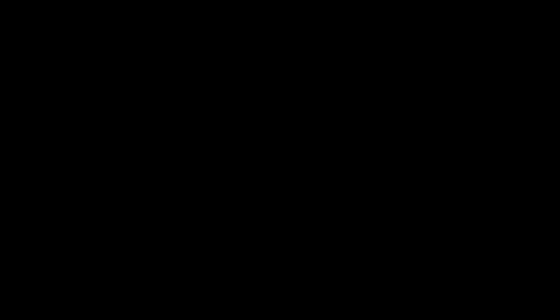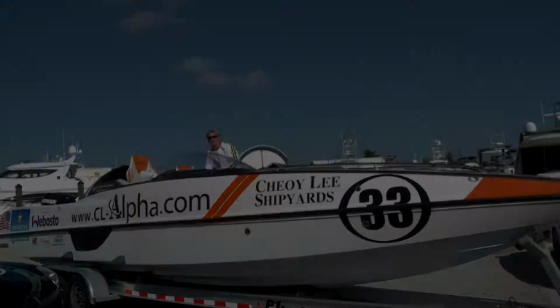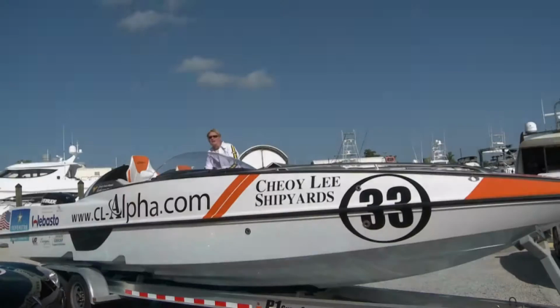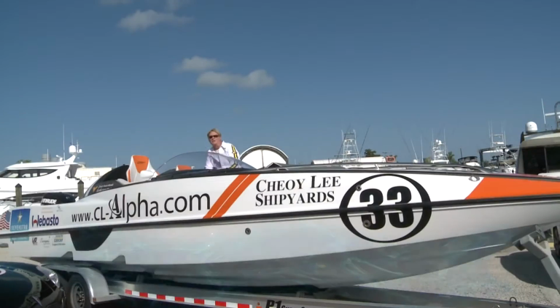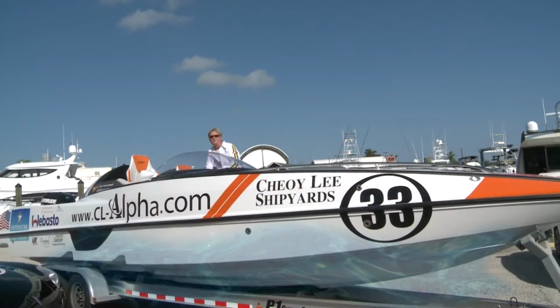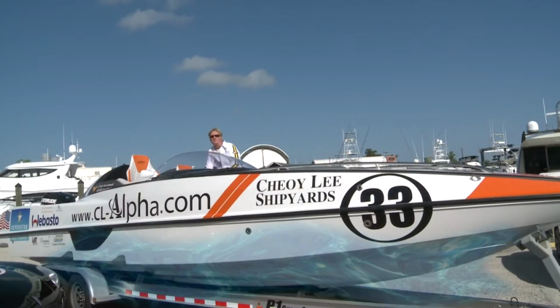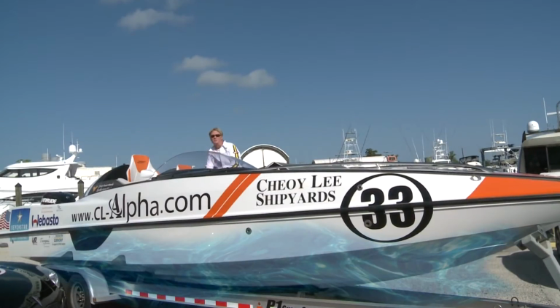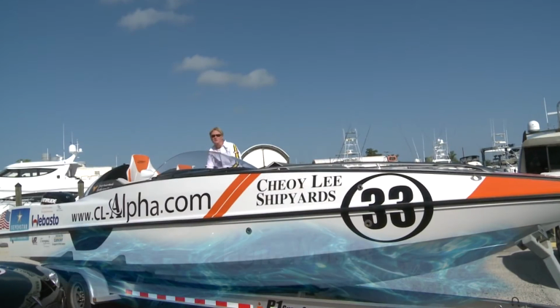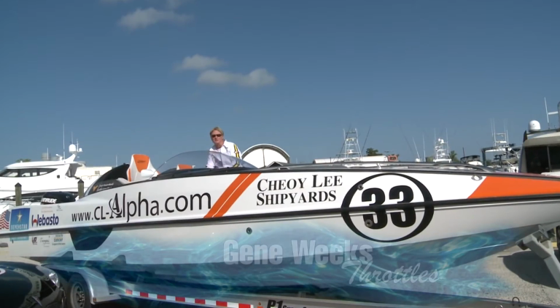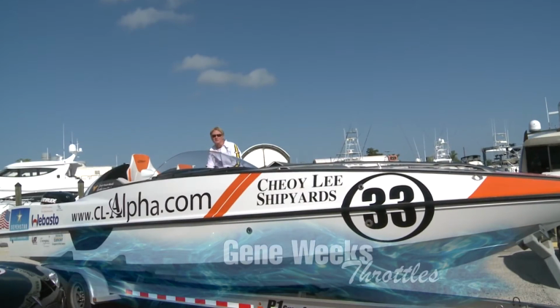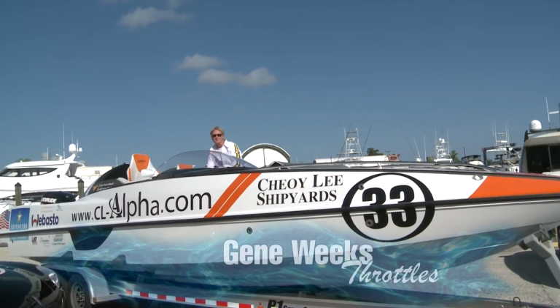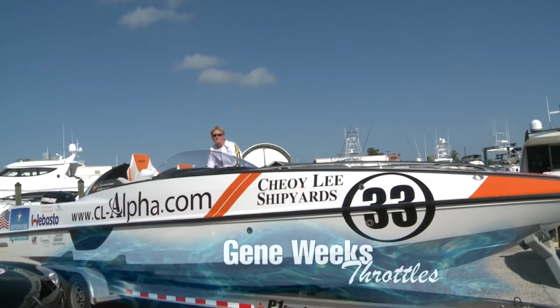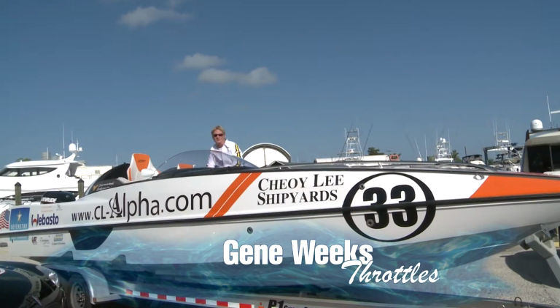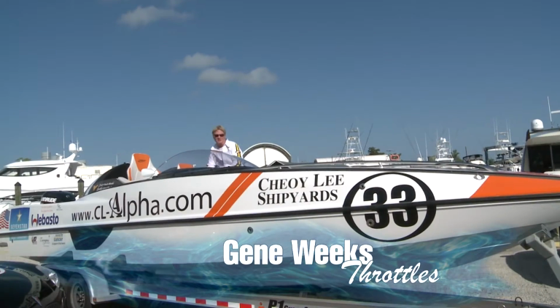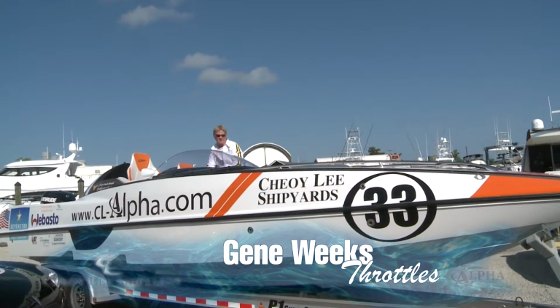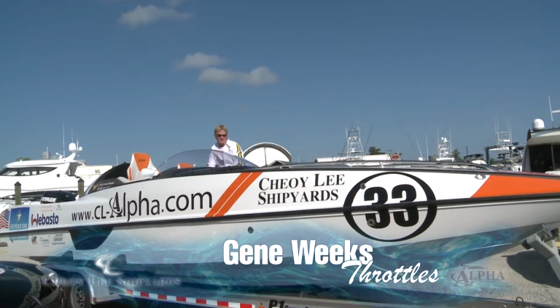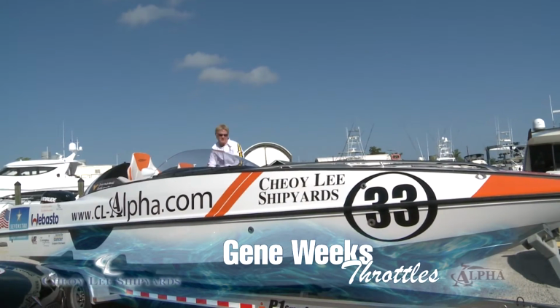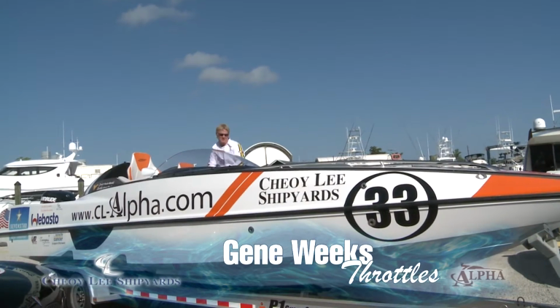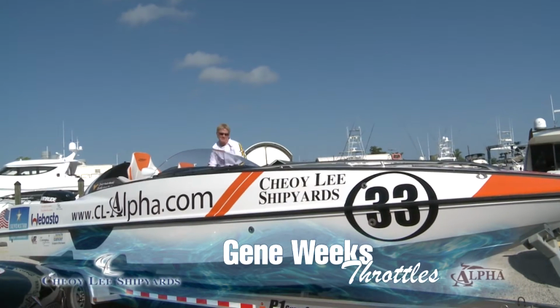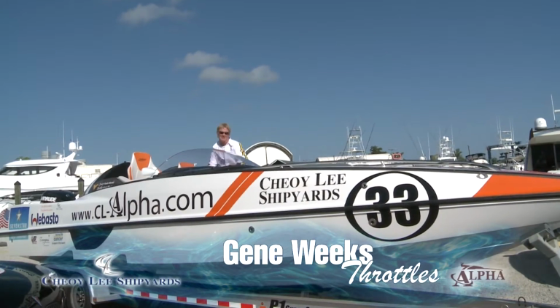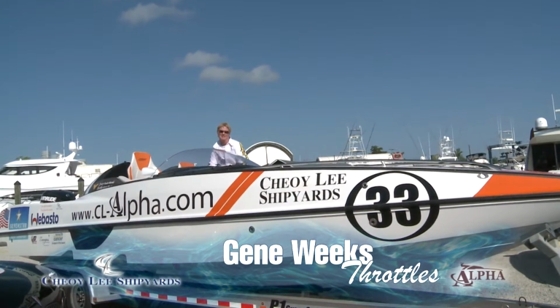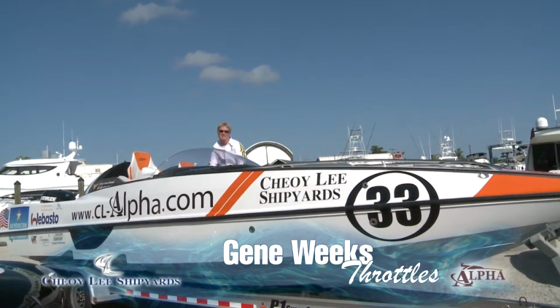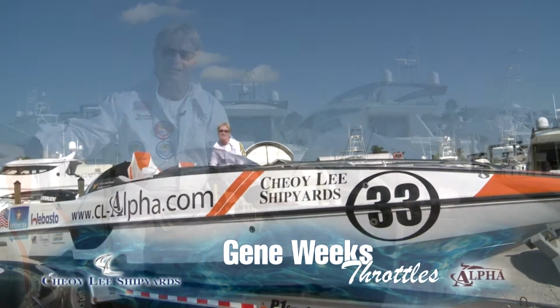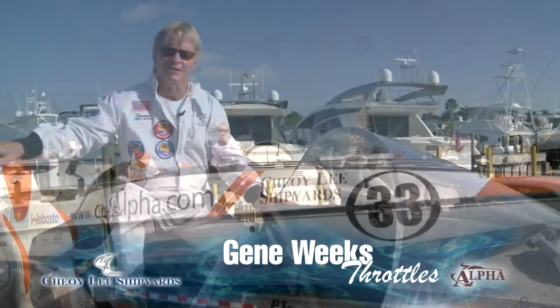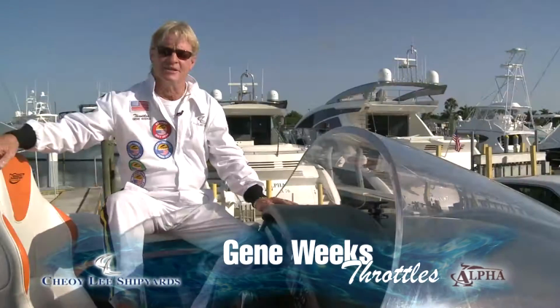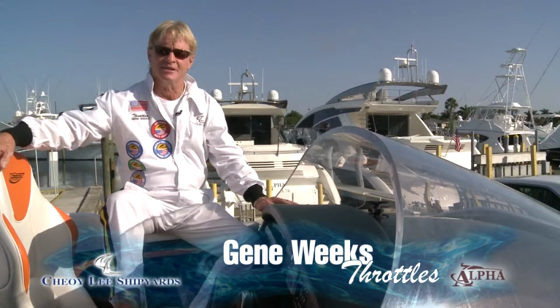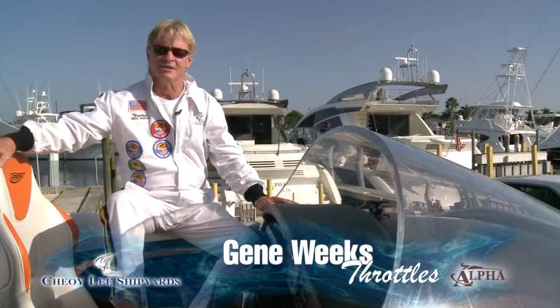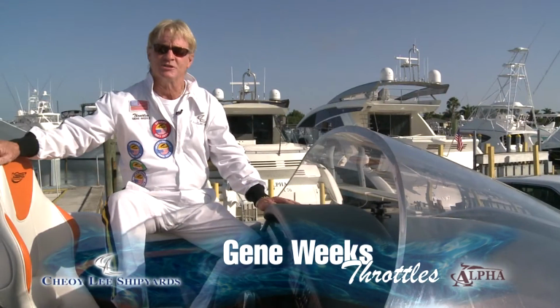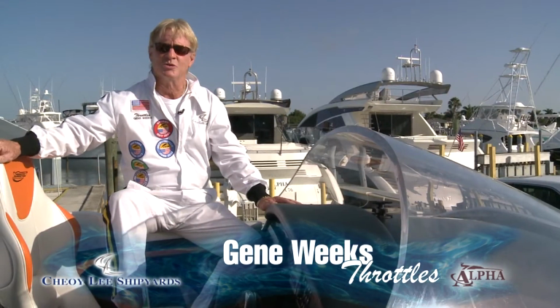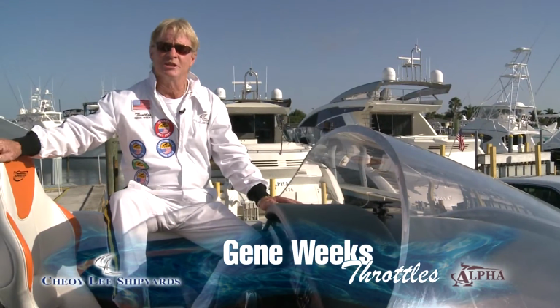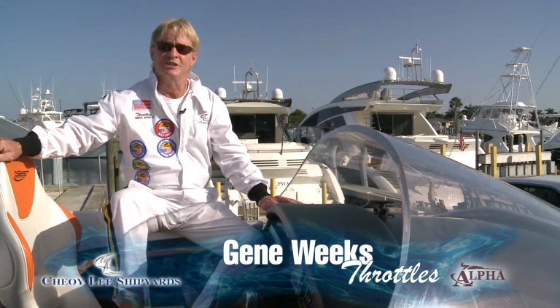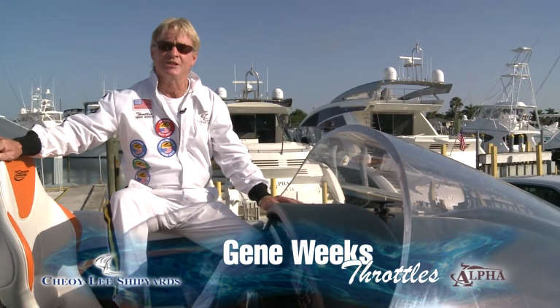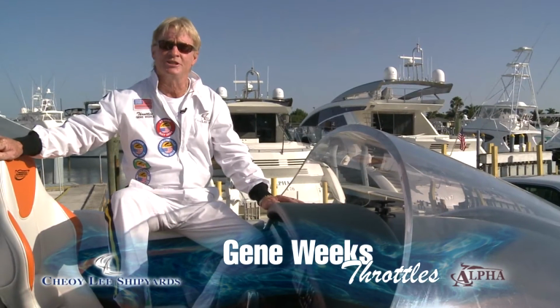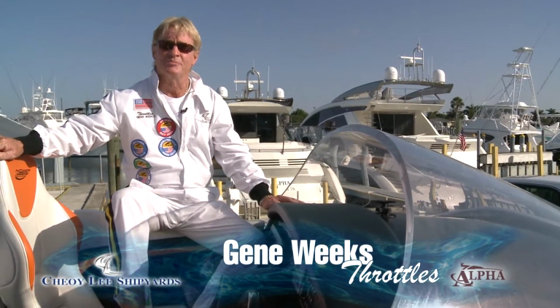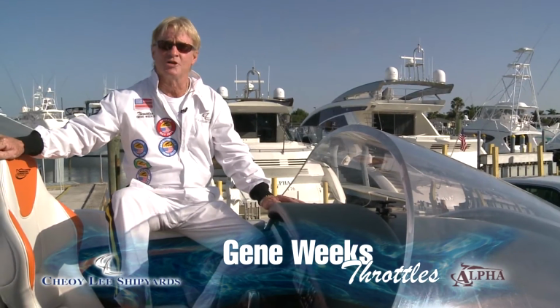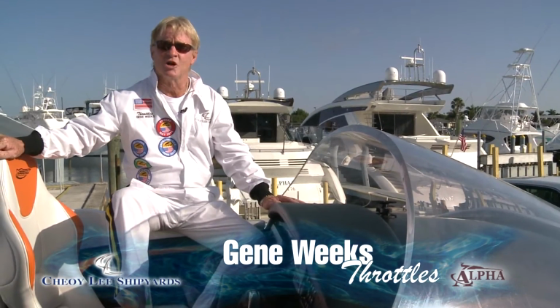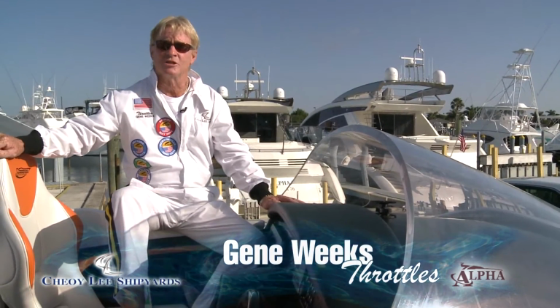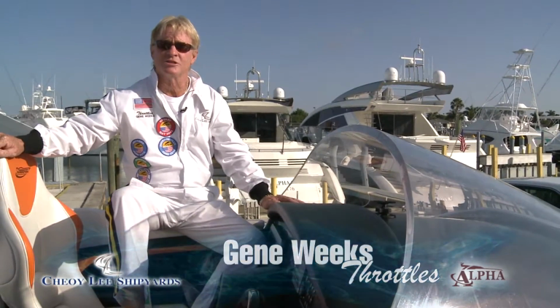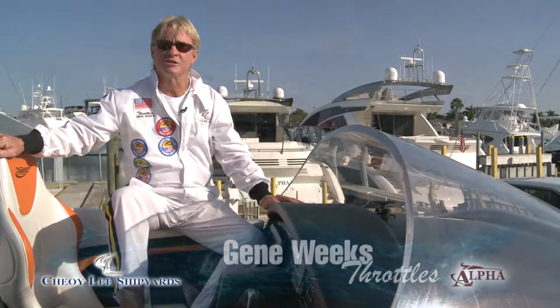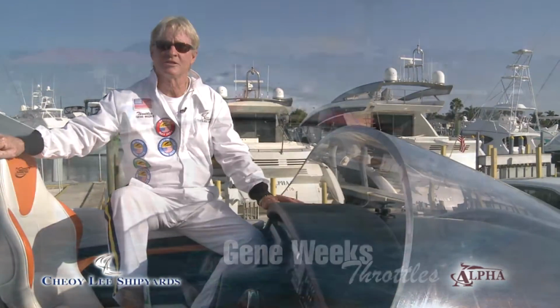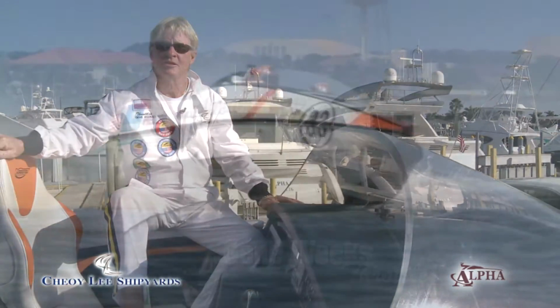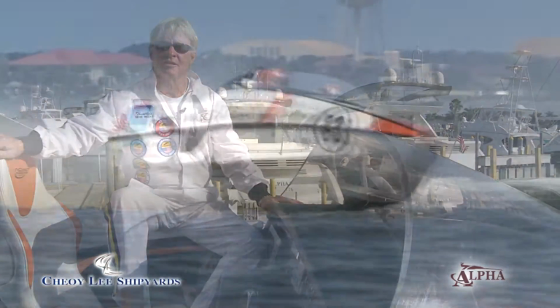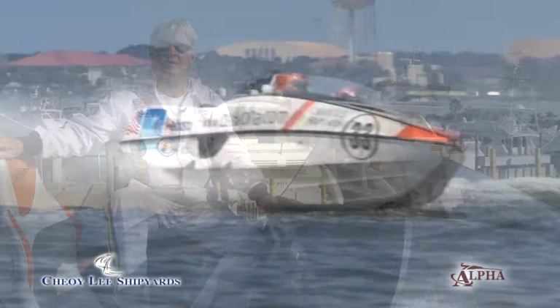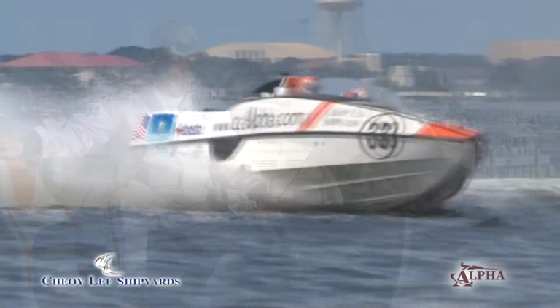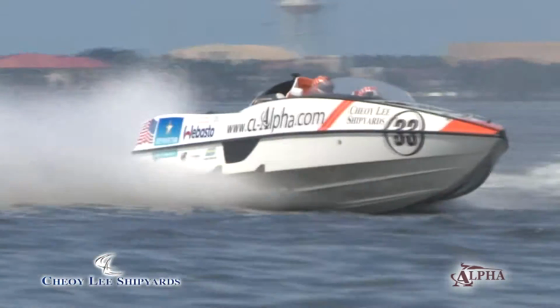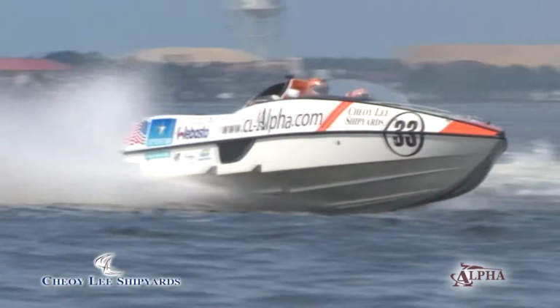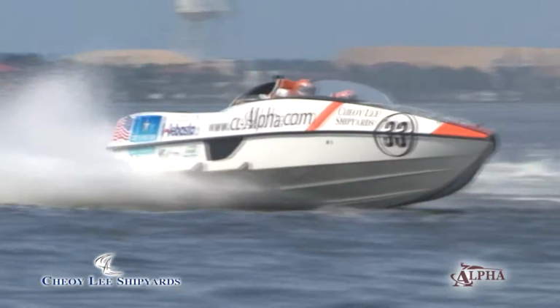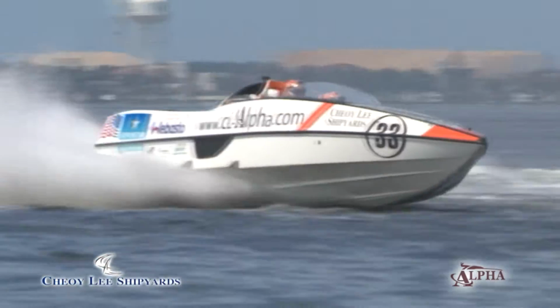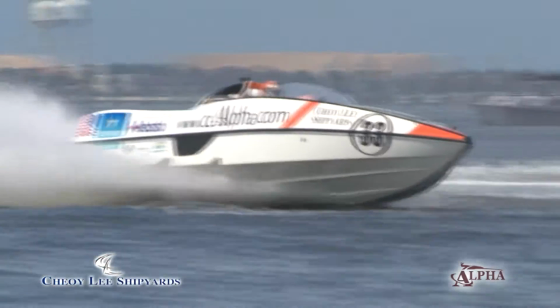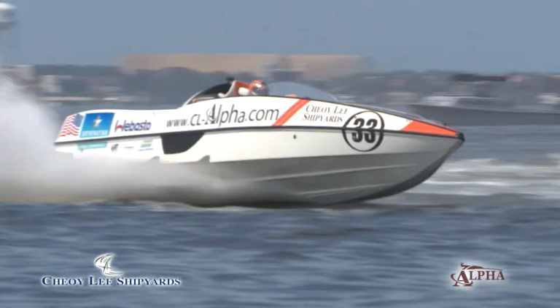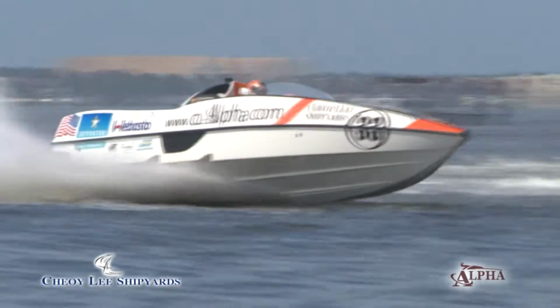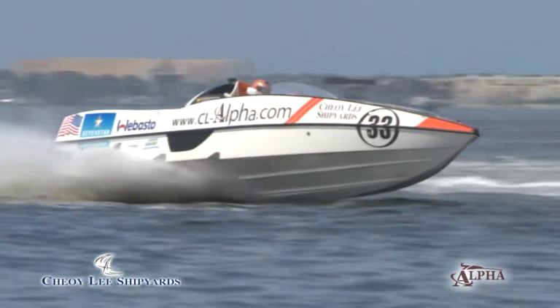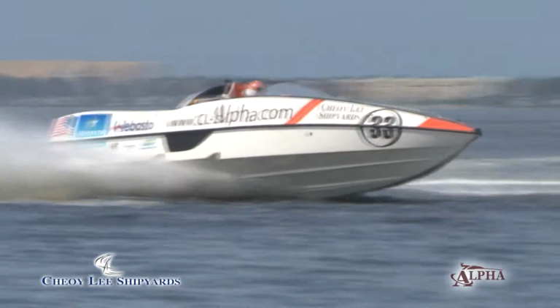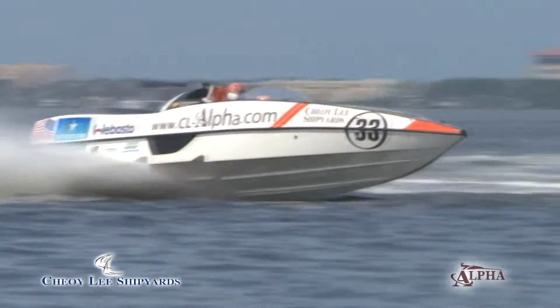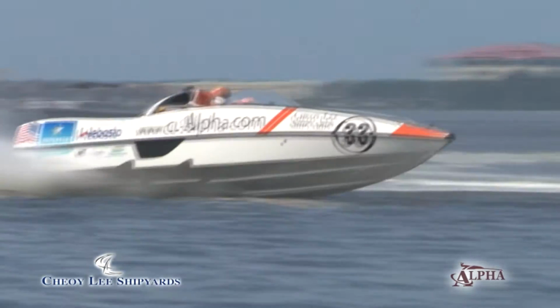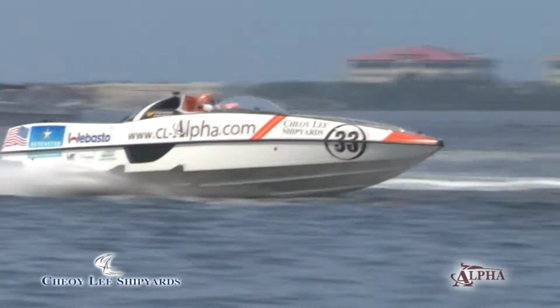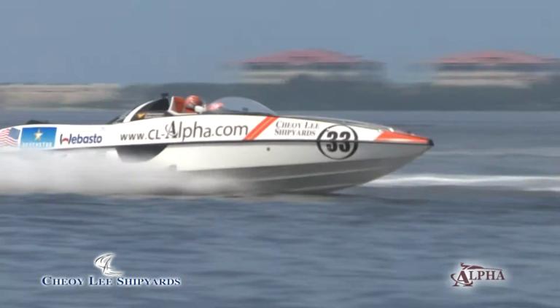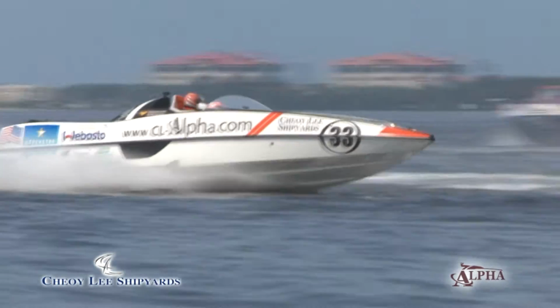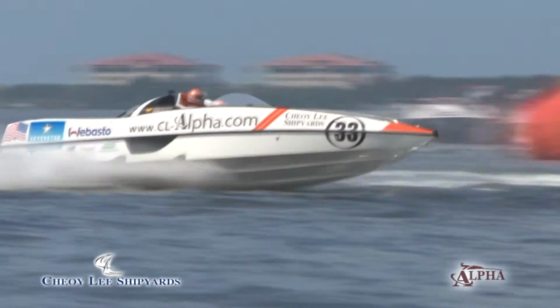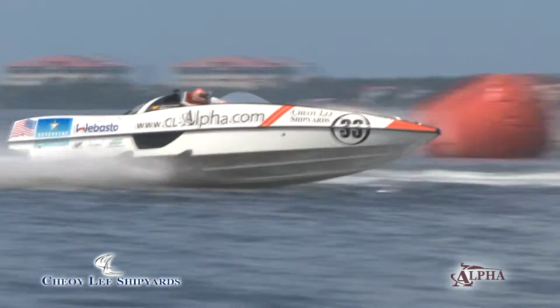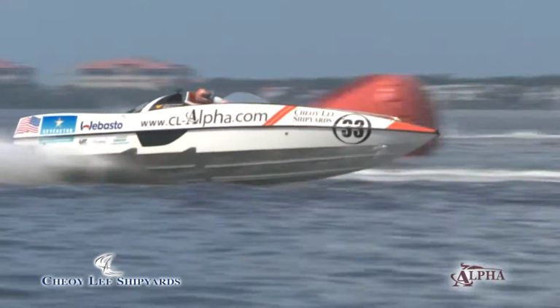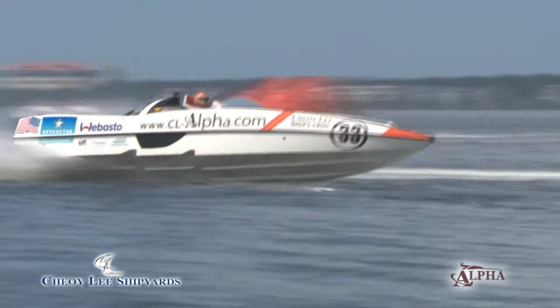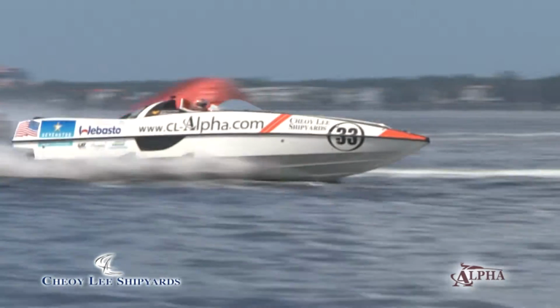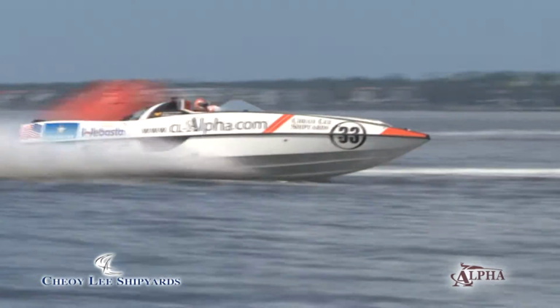Hi there, I'm Gene Weeks. I'm sitting here in the Choi Lee Shipyards CL-Alpha.com raceboat.